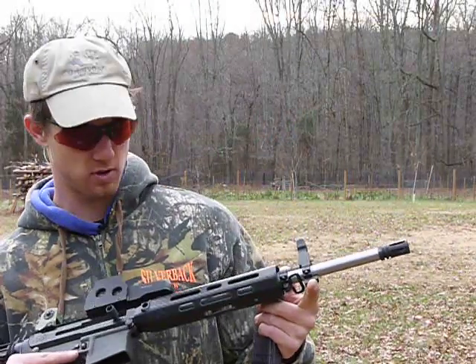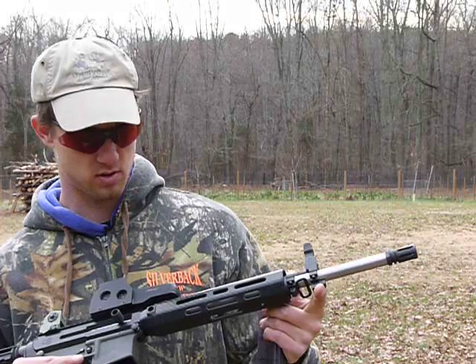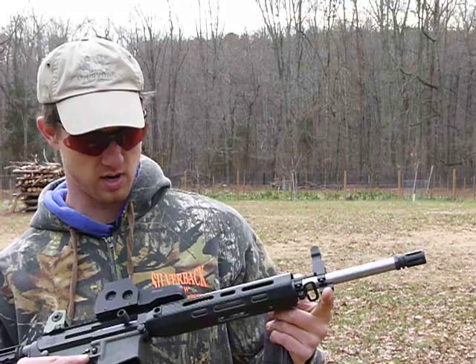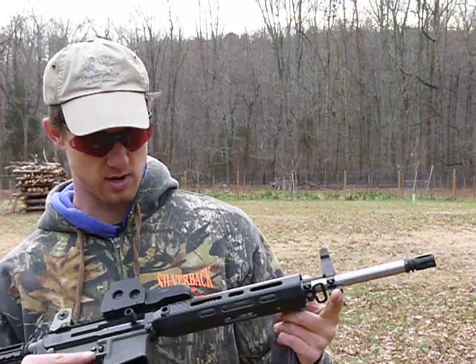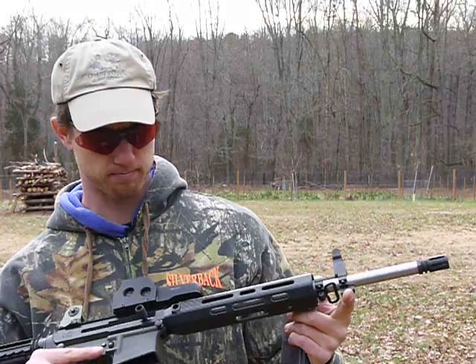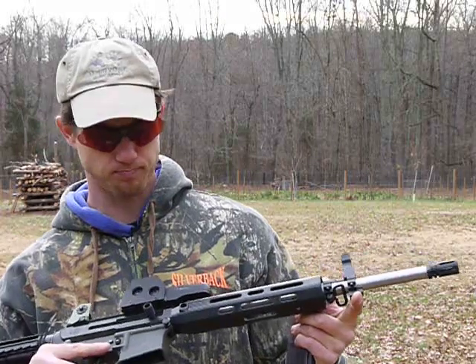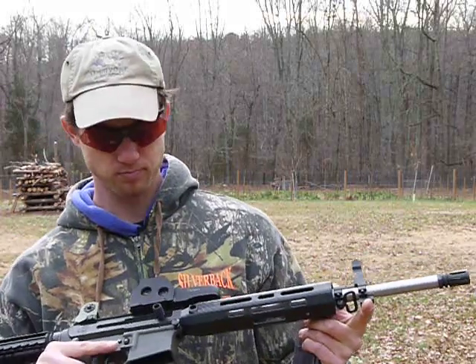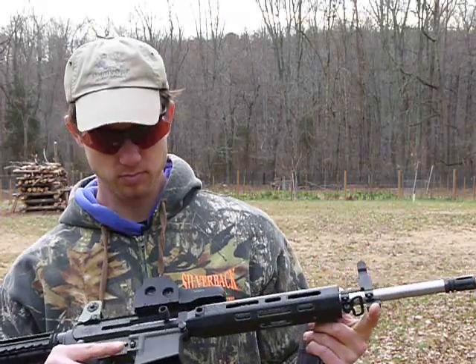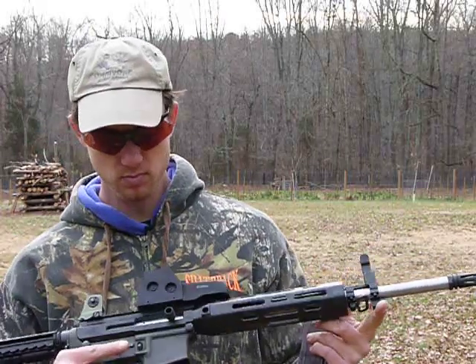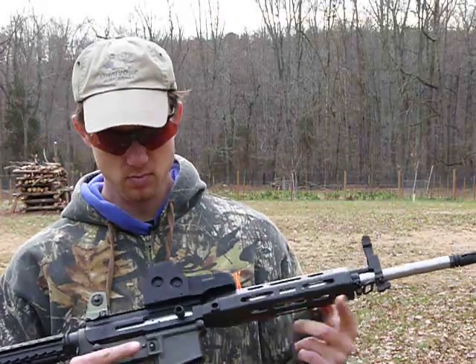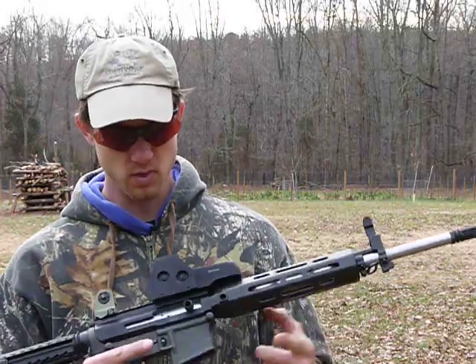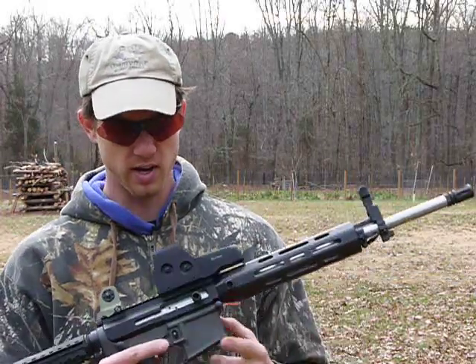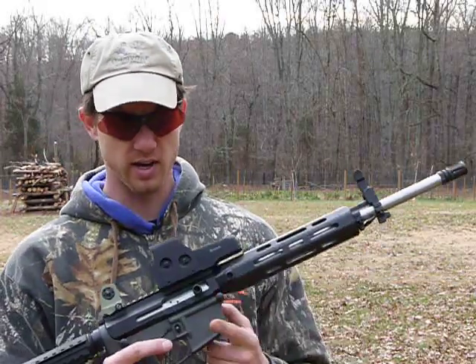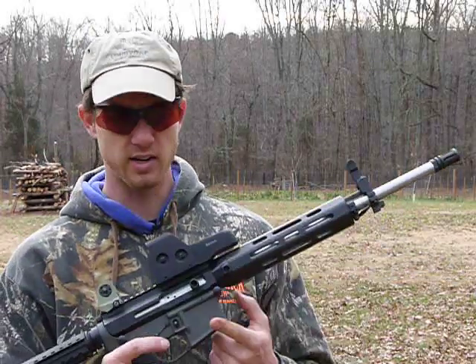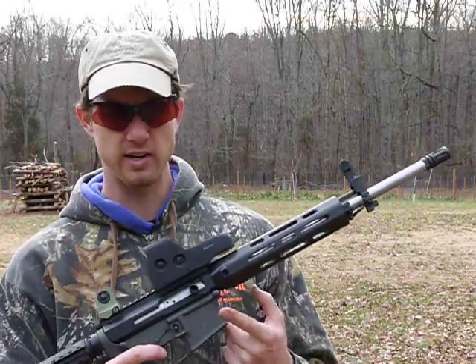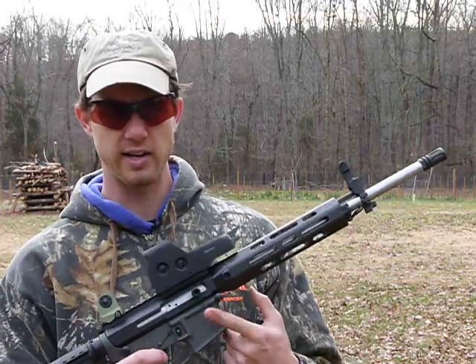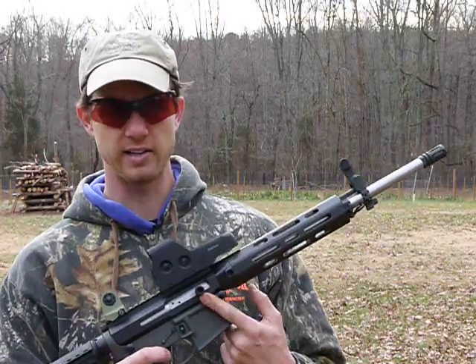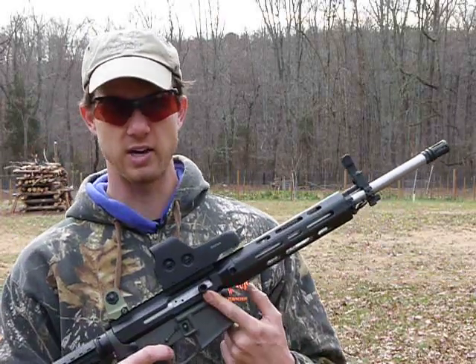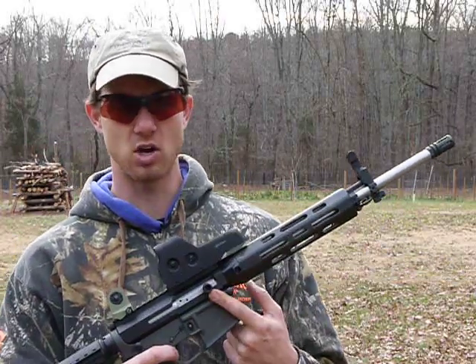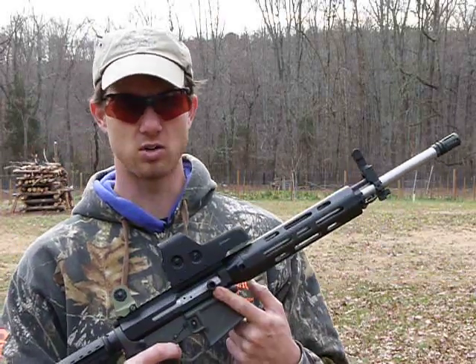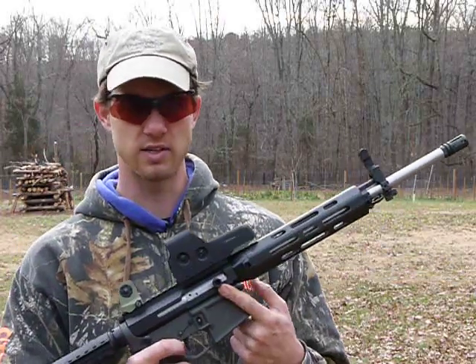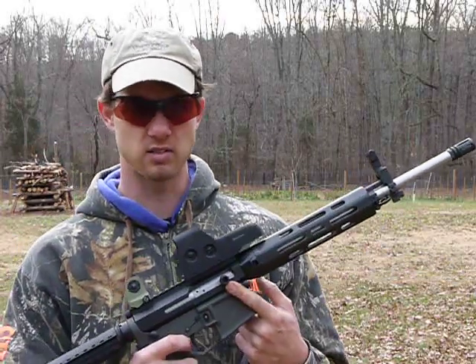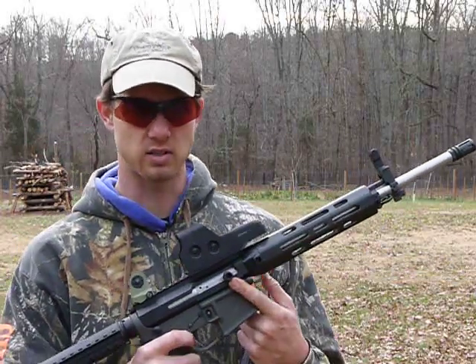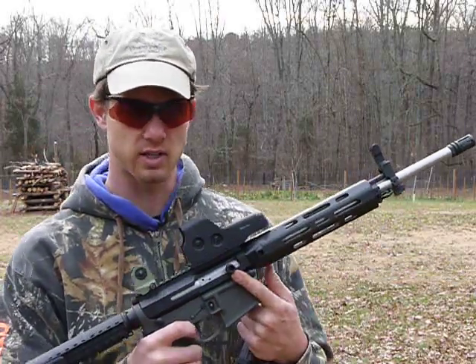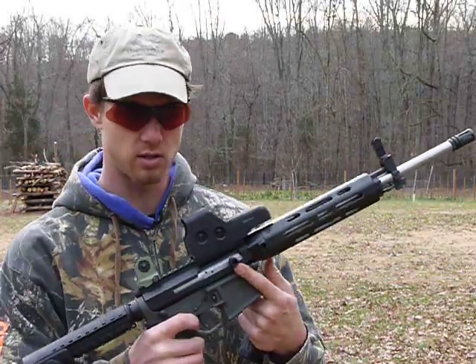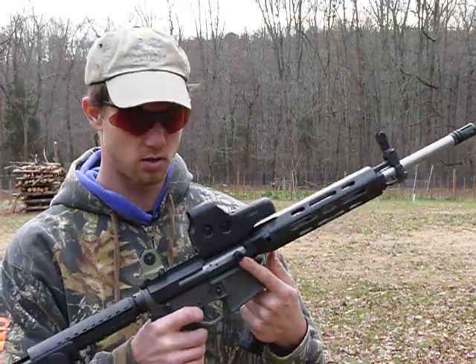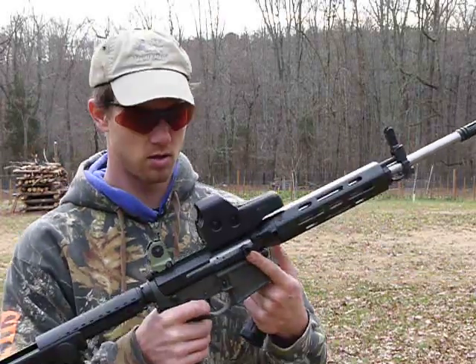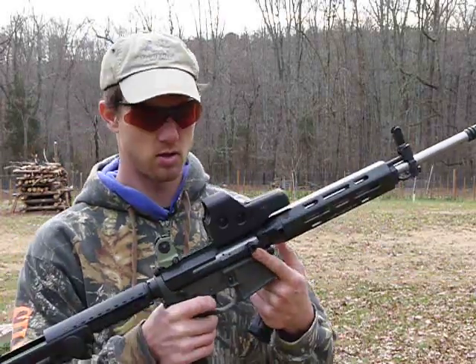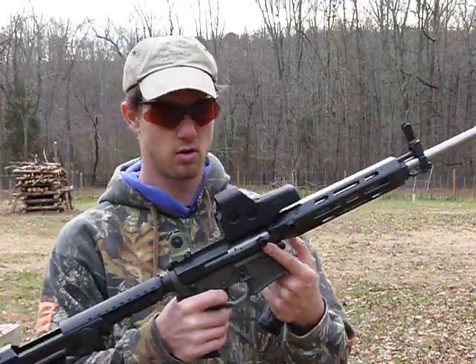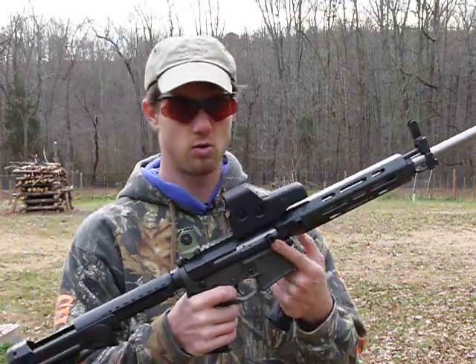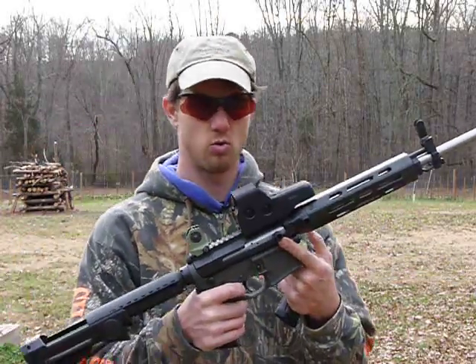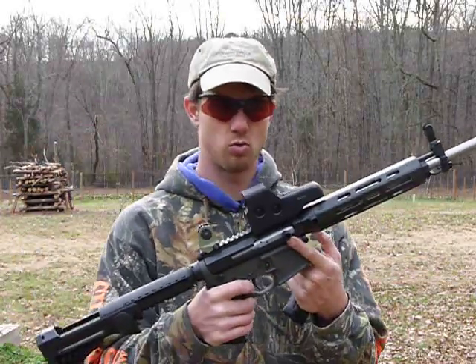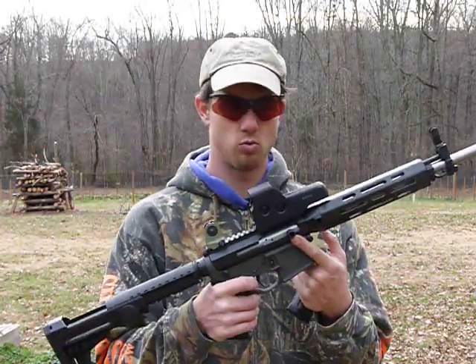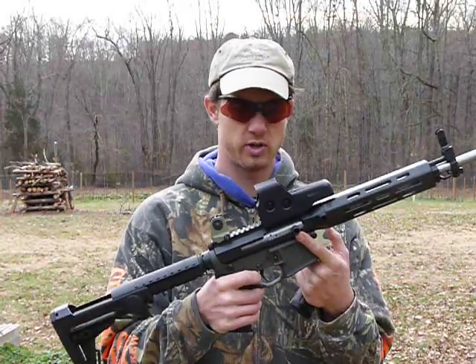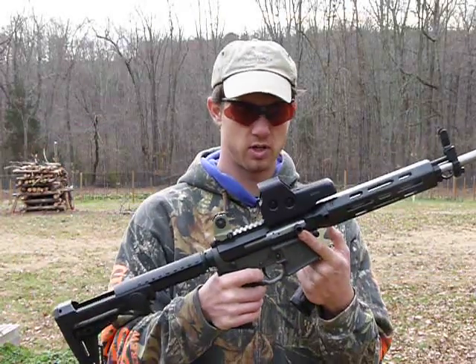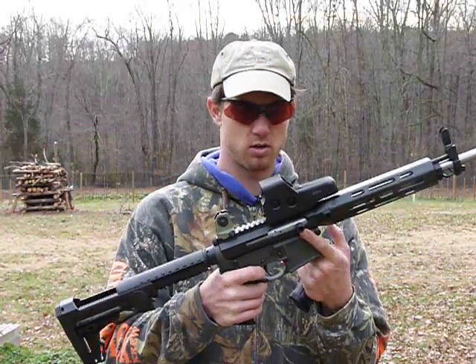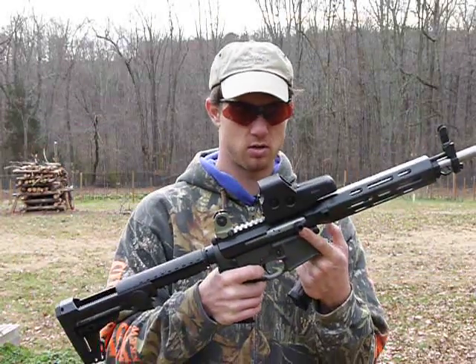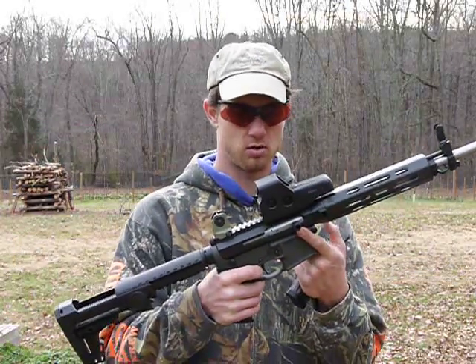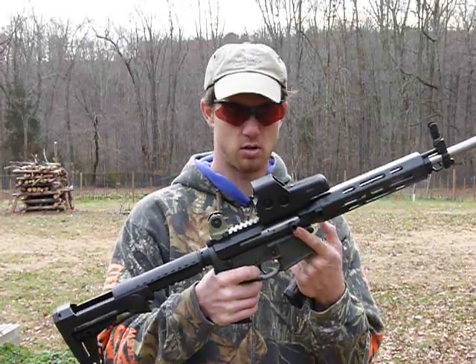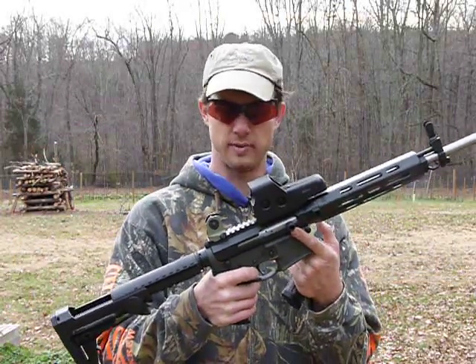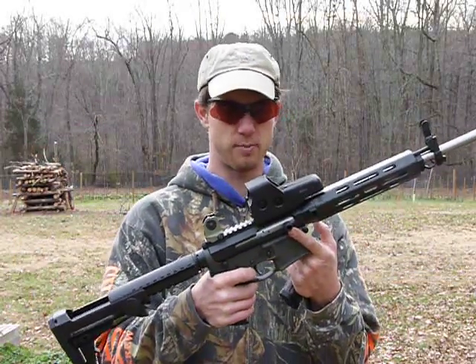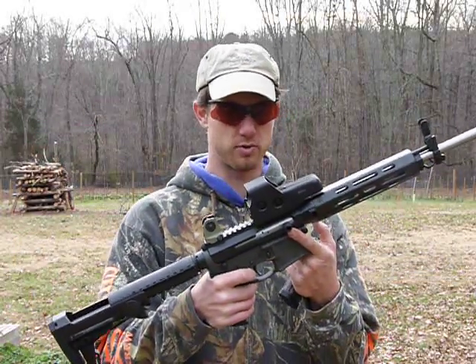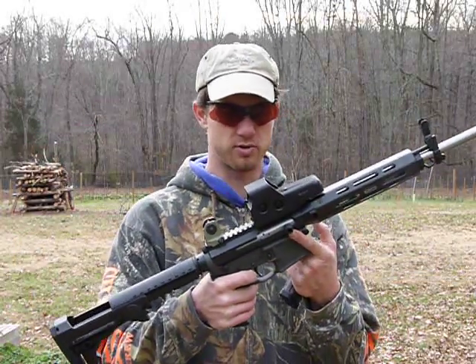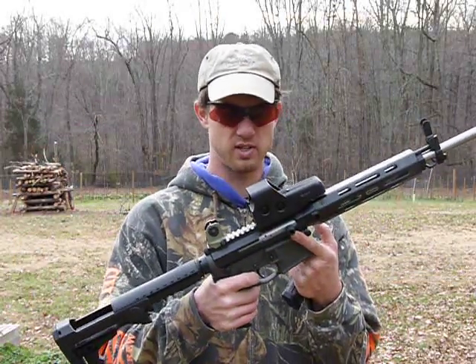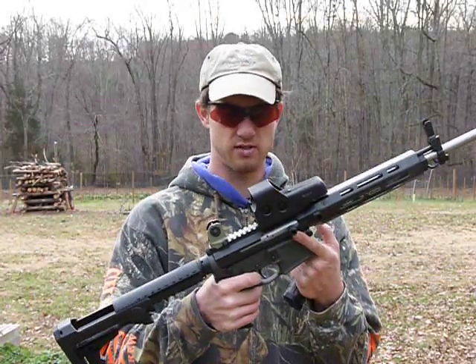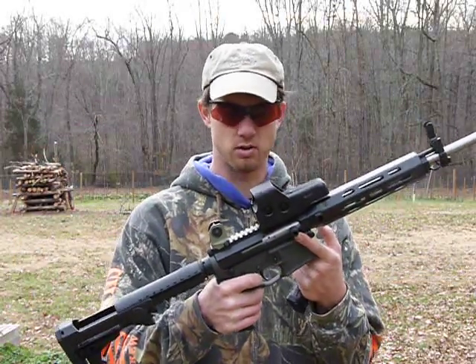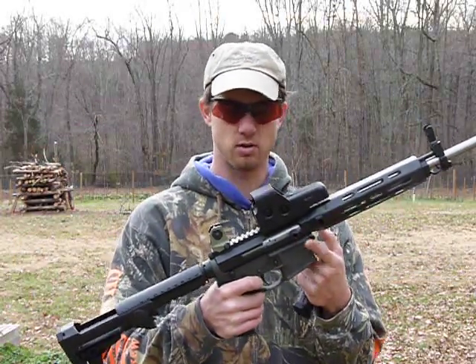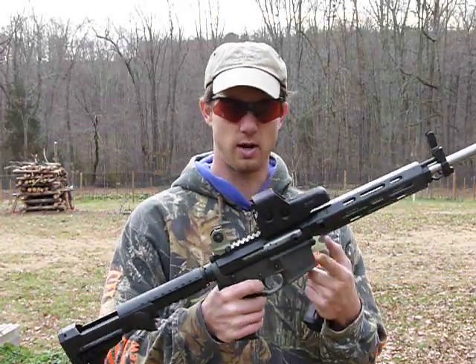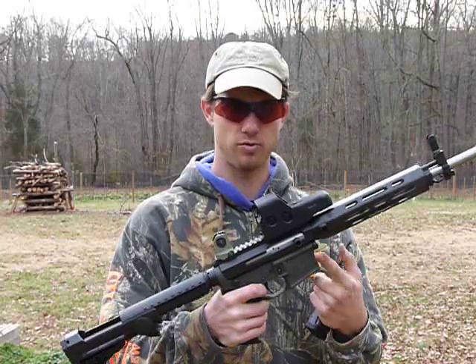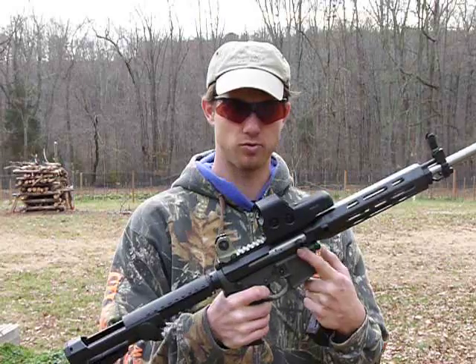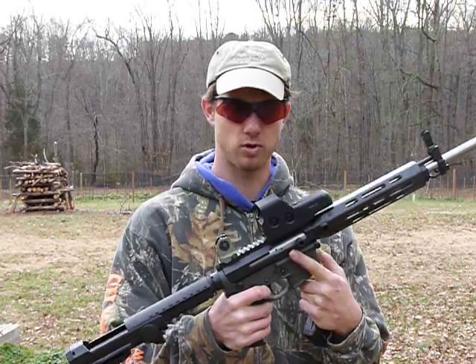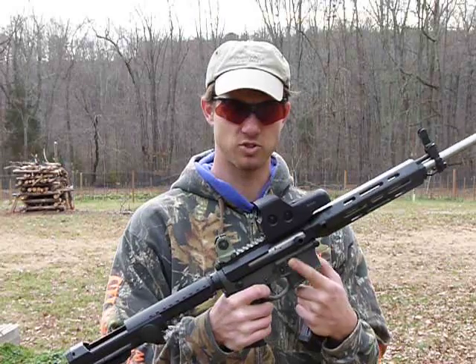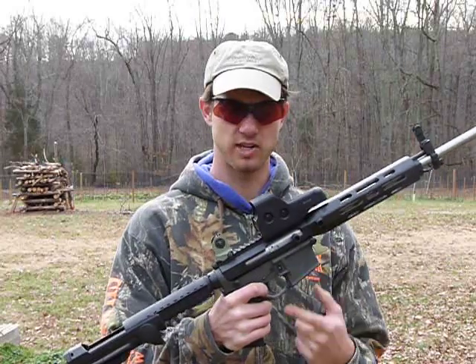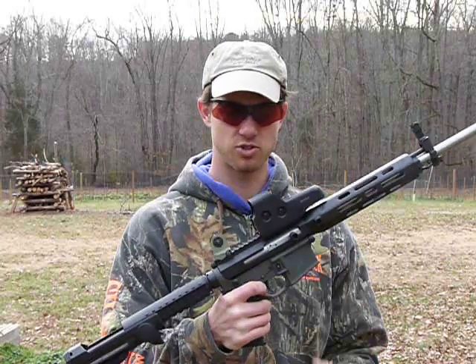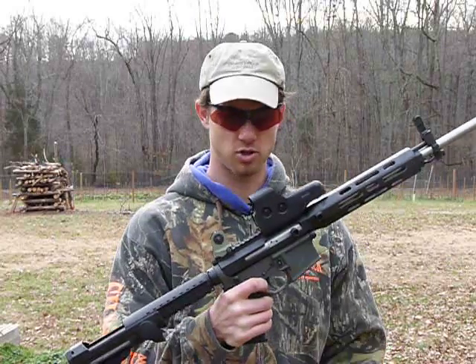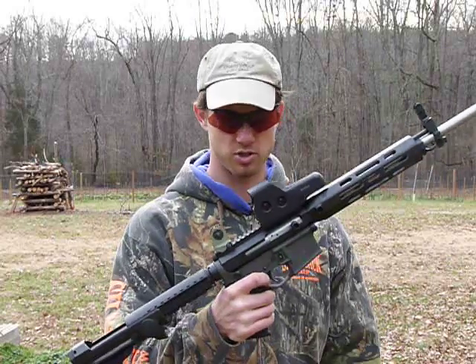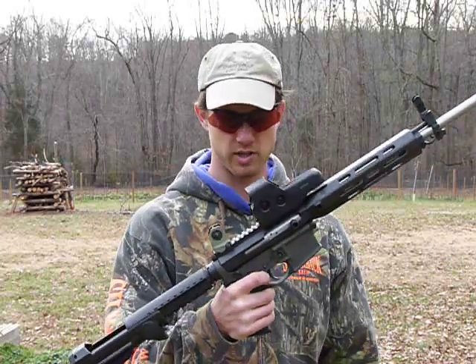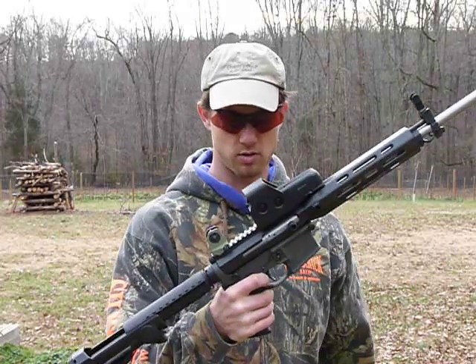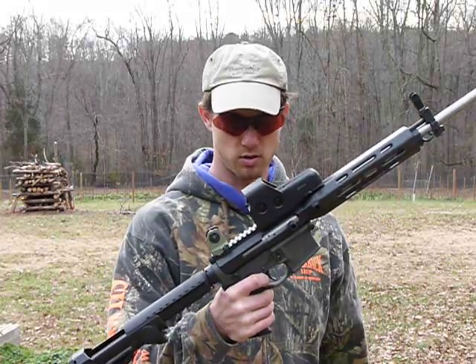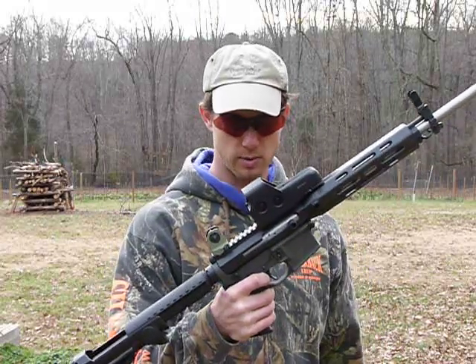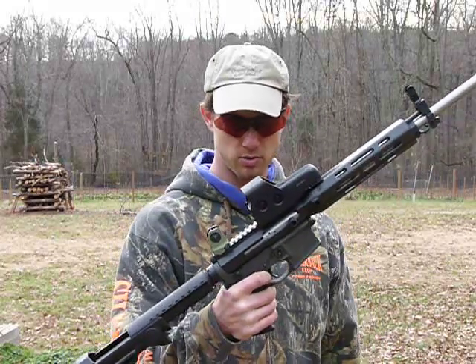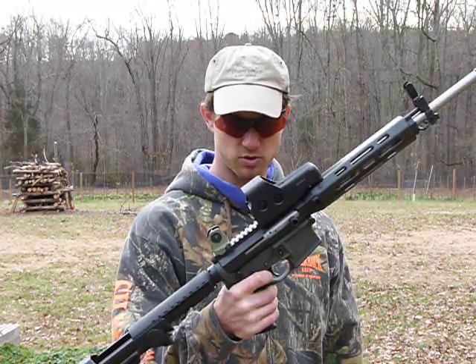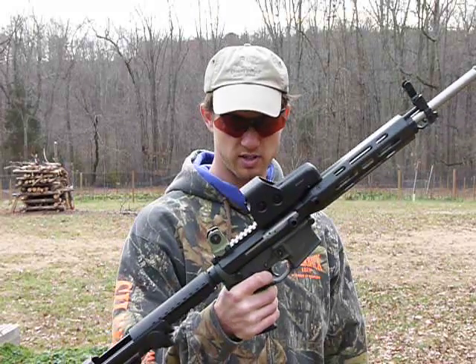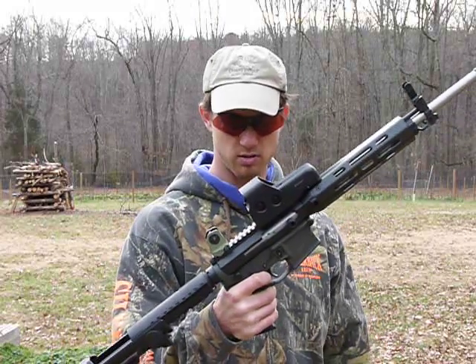It has a Yankee Hill gas block and front sight, and an LAR Grizzly — I mean — OPS4 side charging upper receiver.